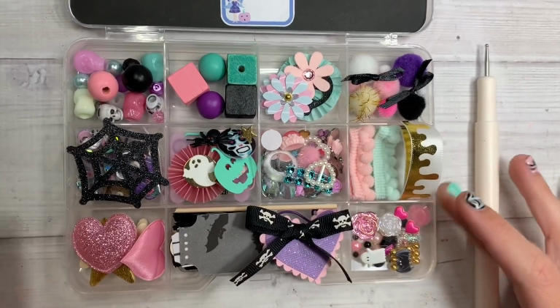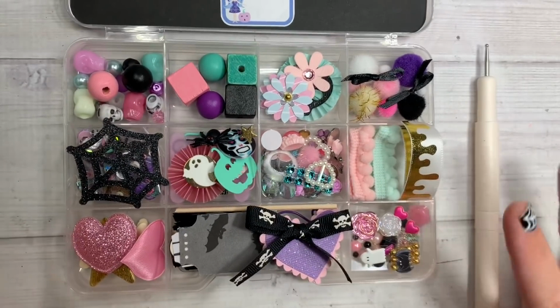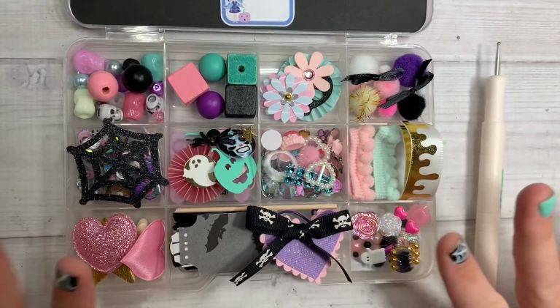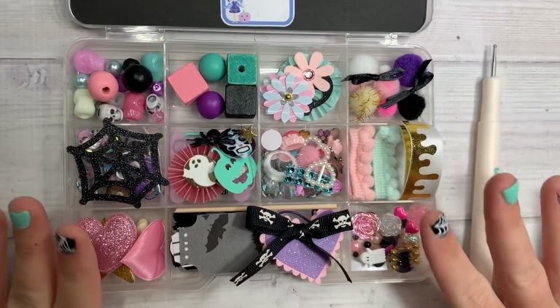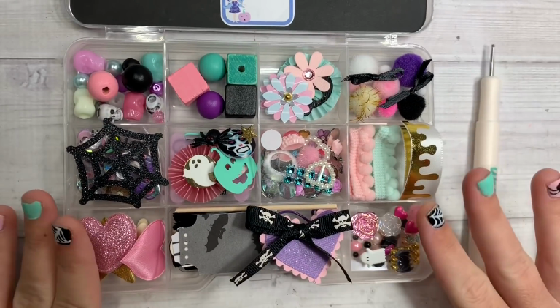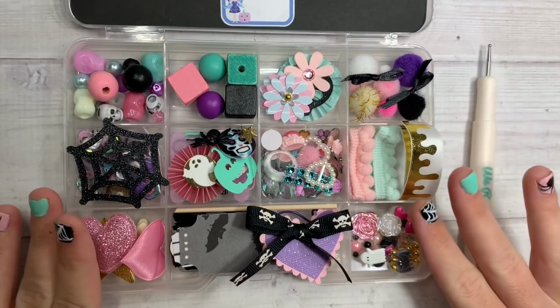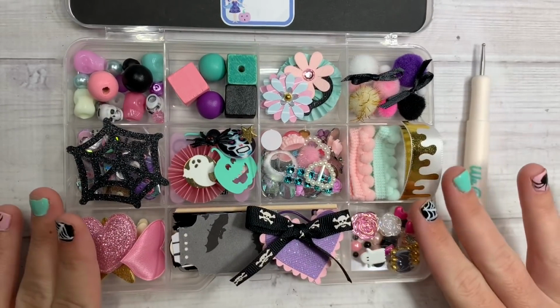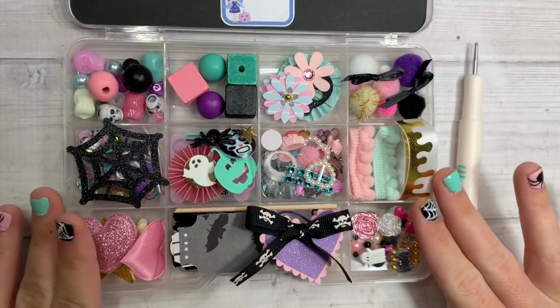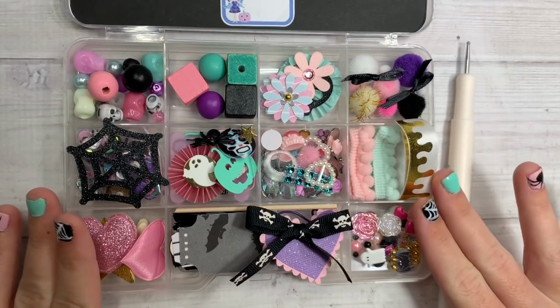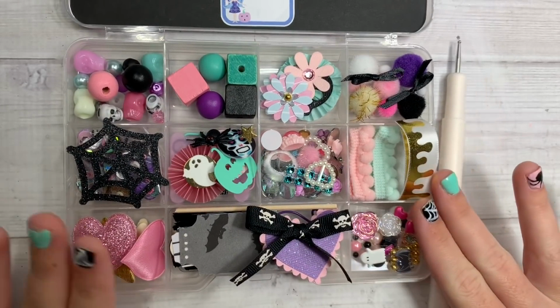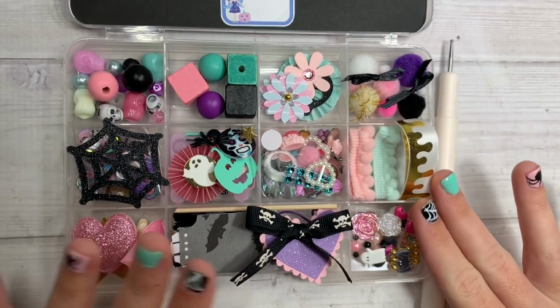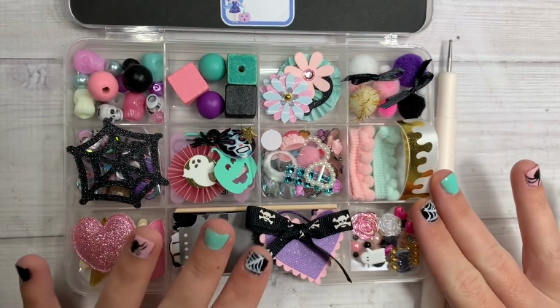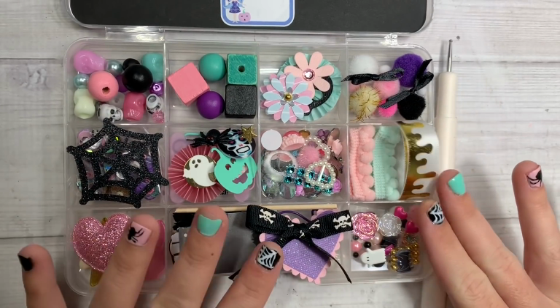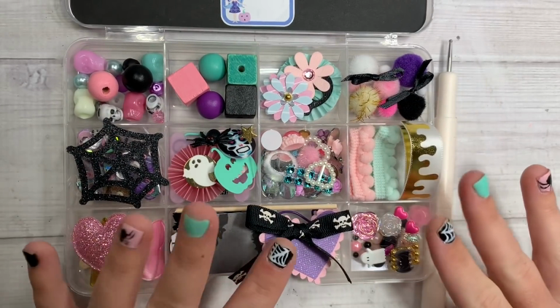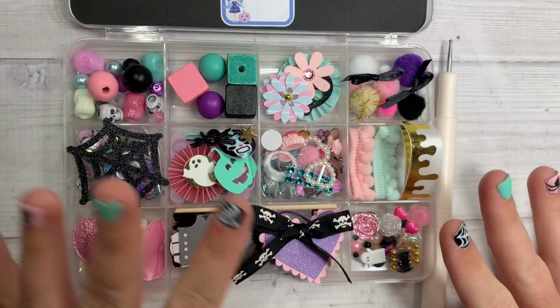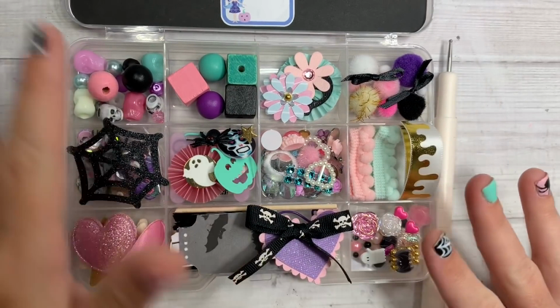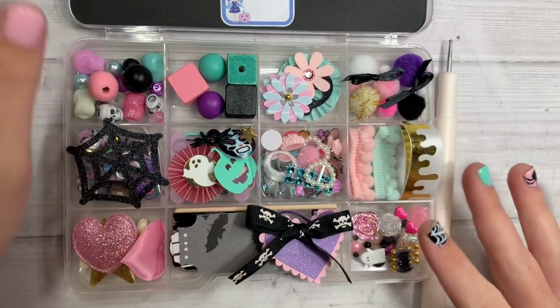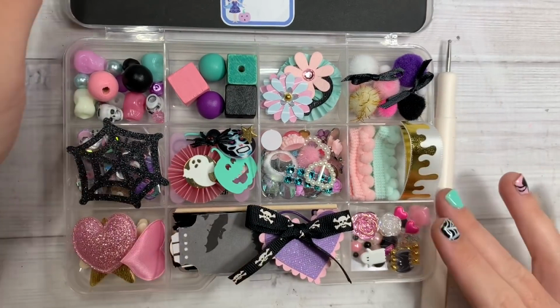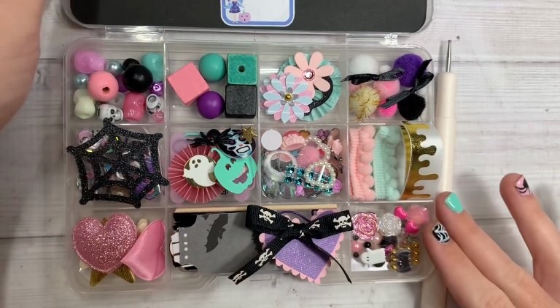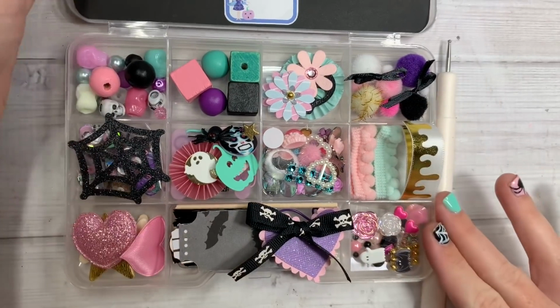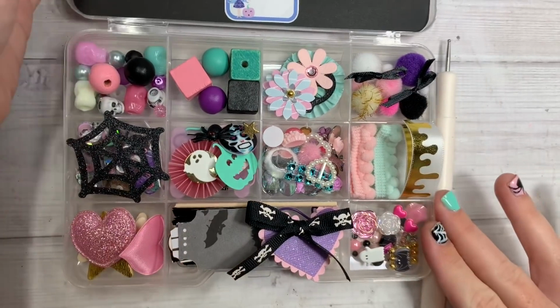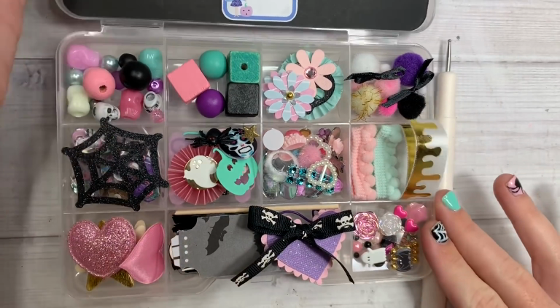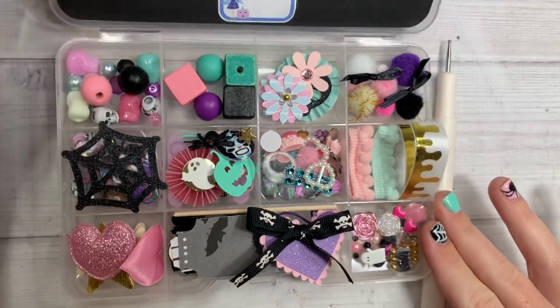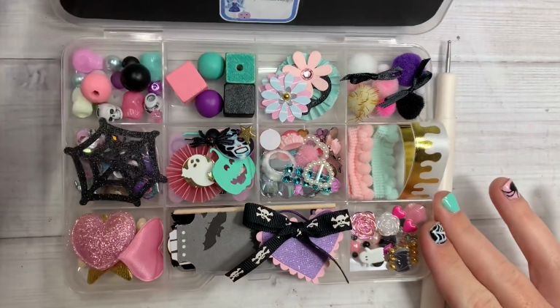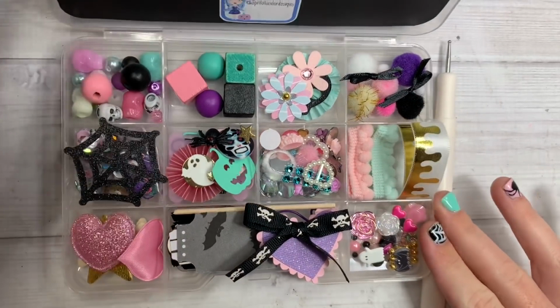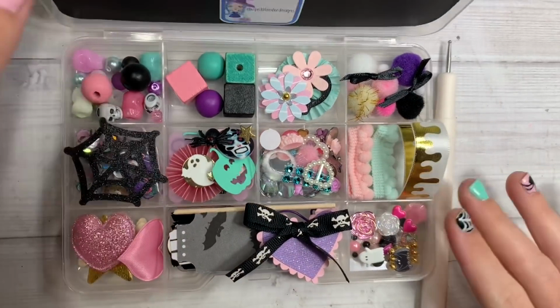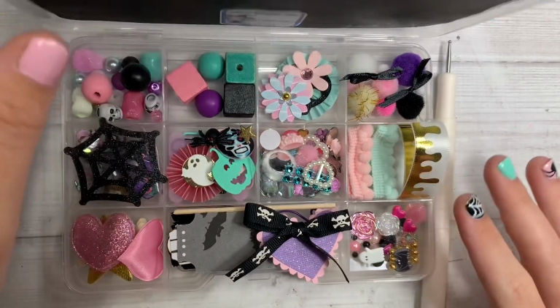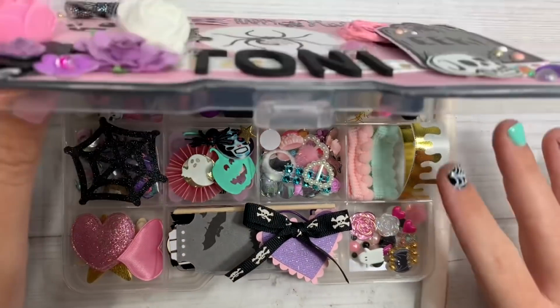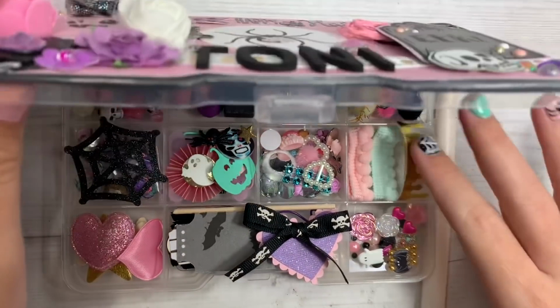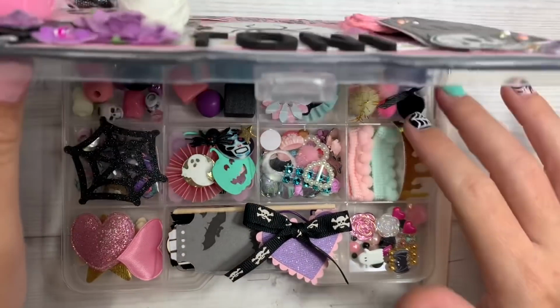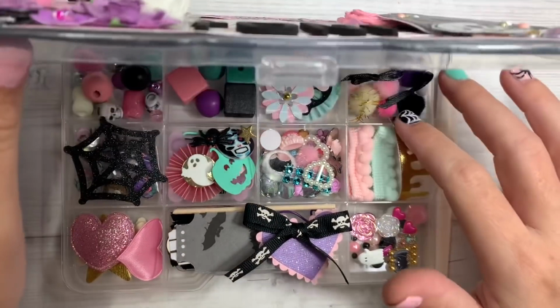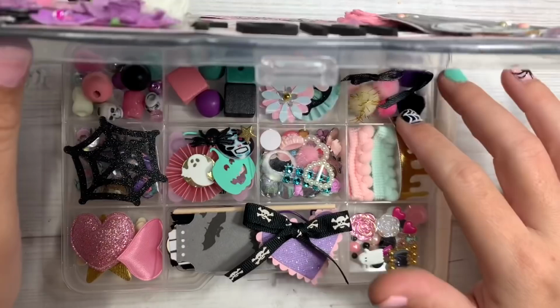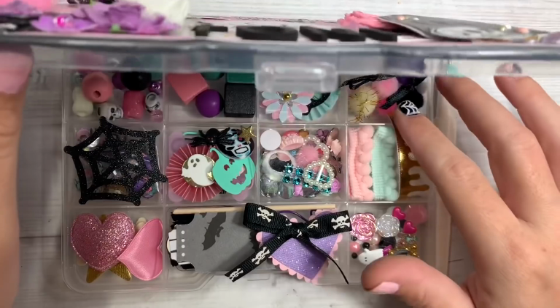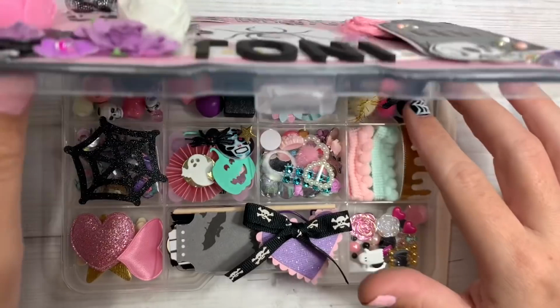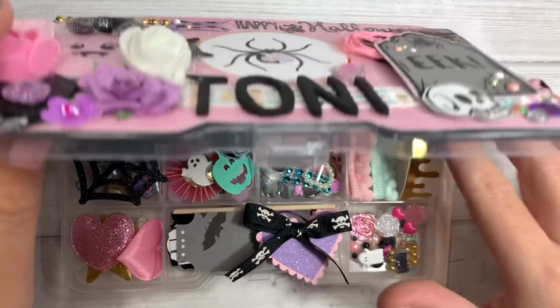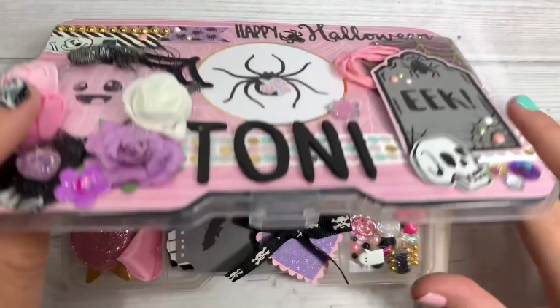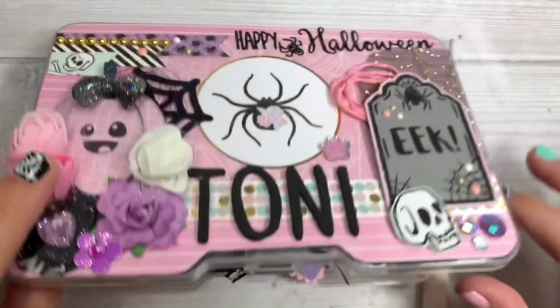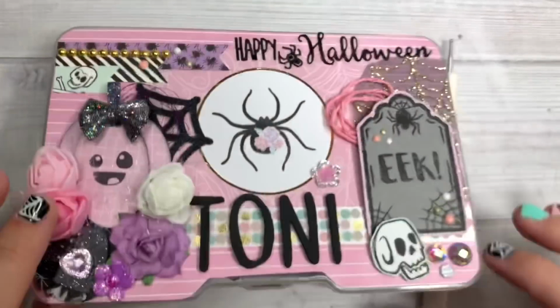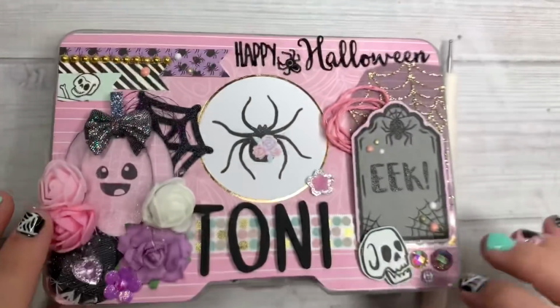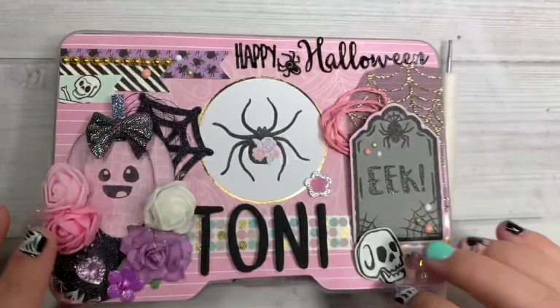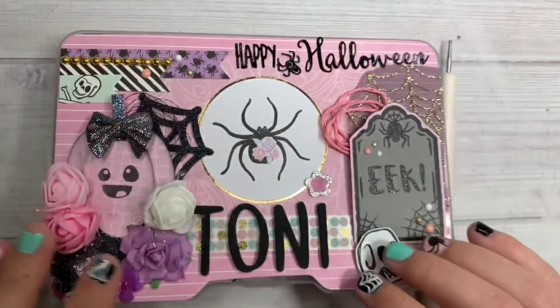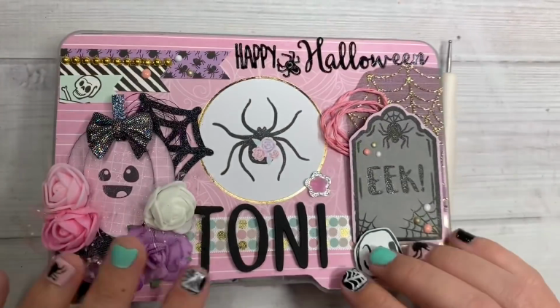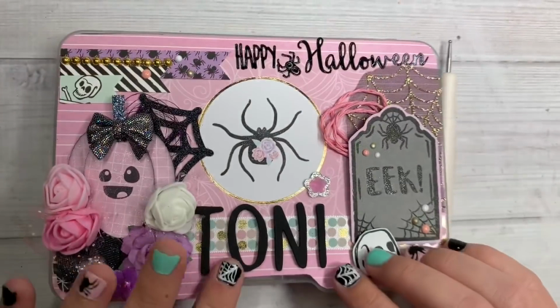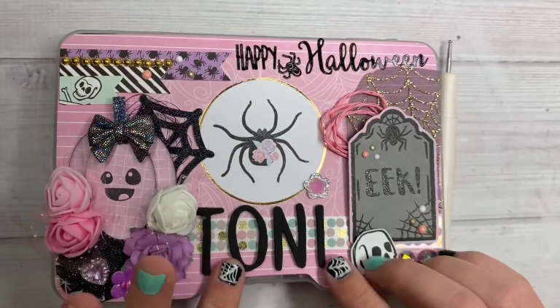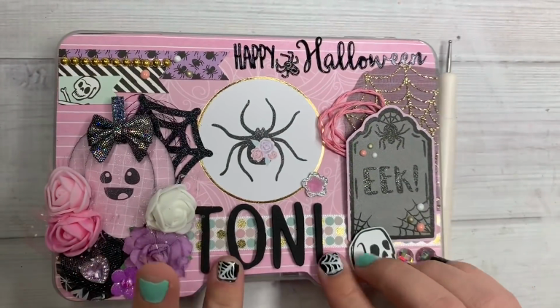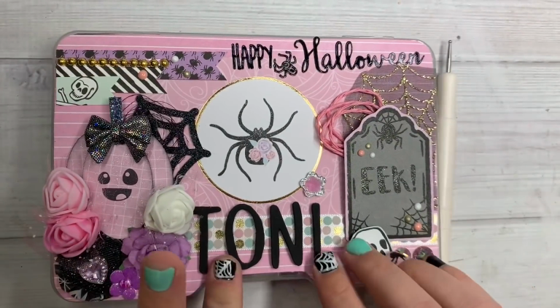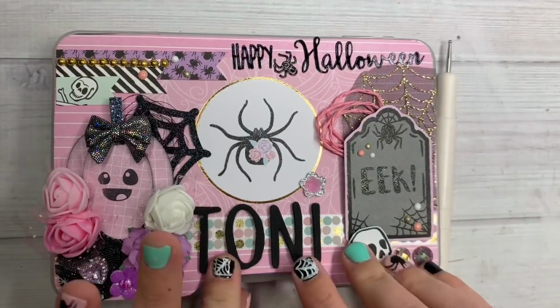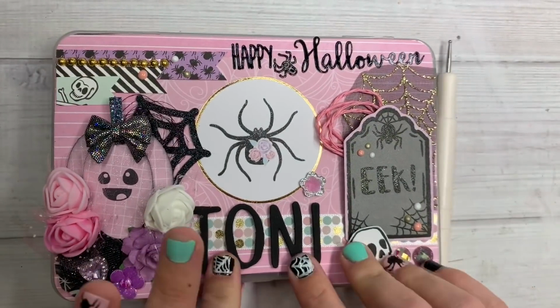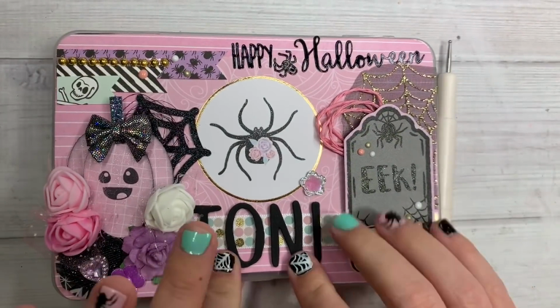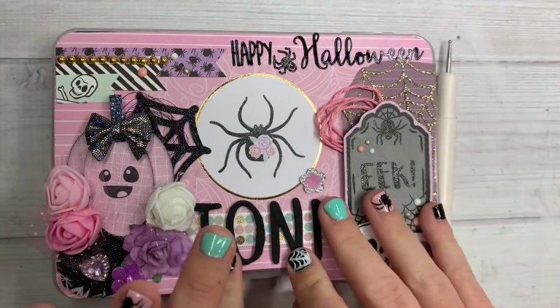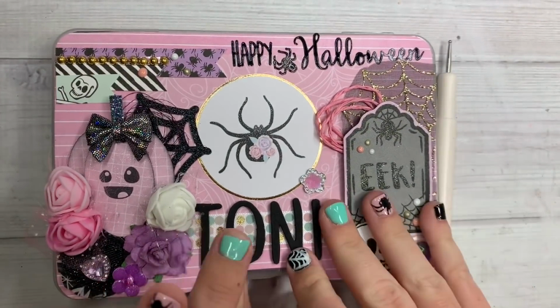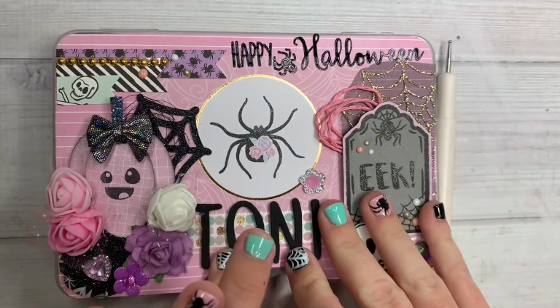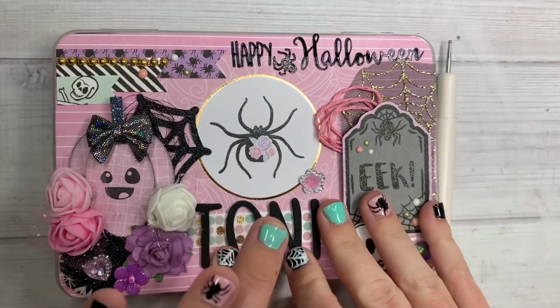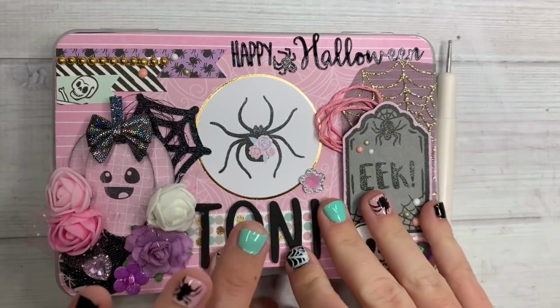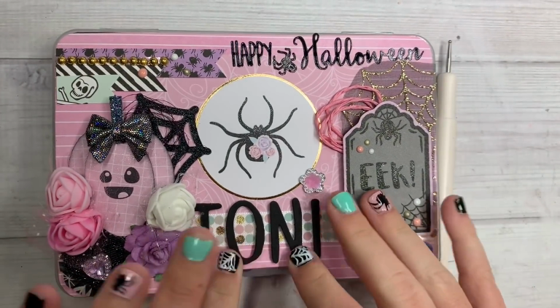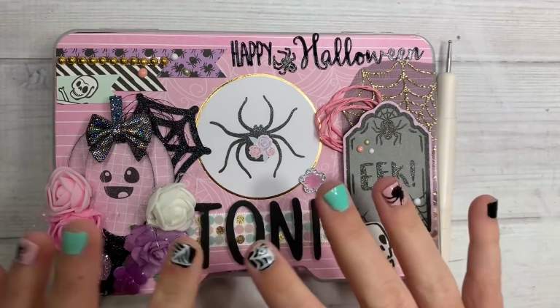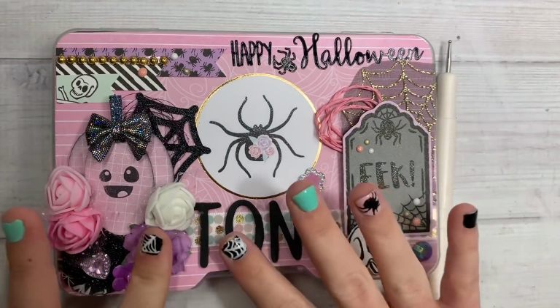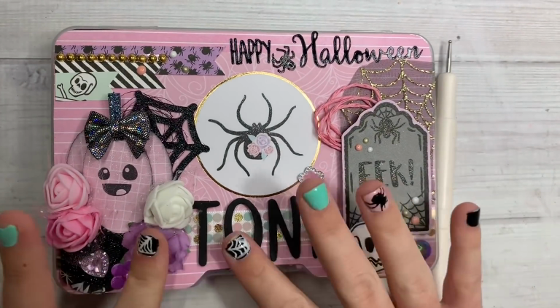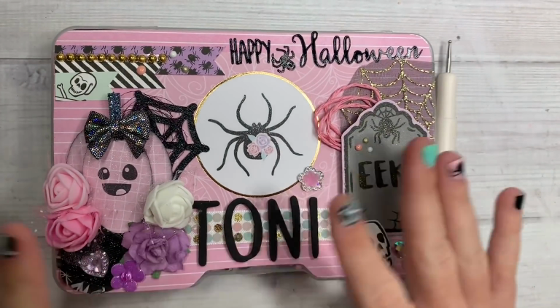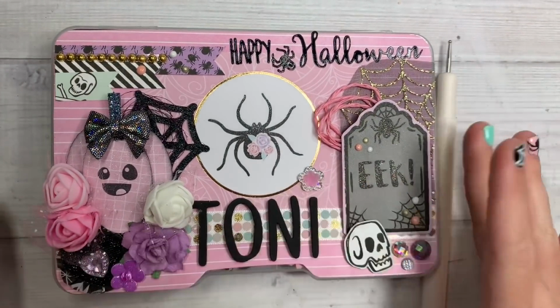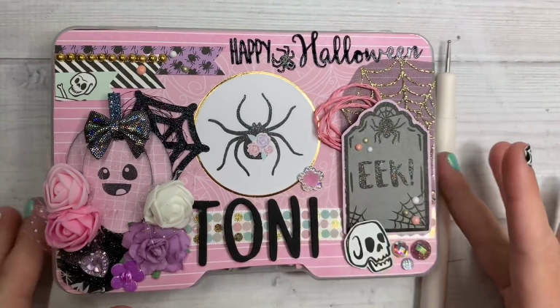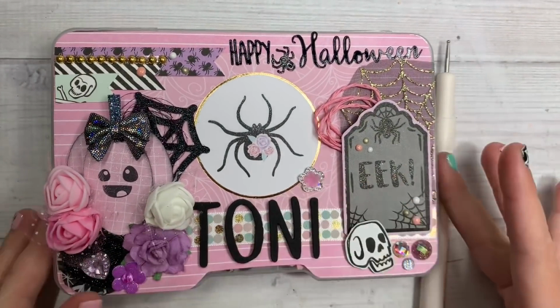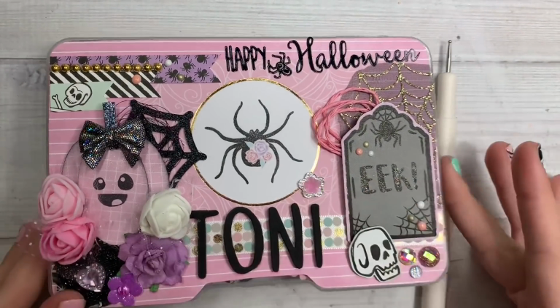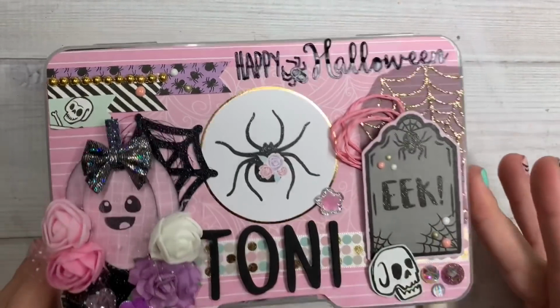So, so cute, April. Thank you so much for playing. And definitely for making me one as well. You guys do not have to, but look how cute!